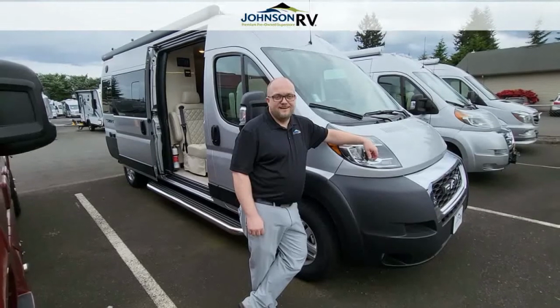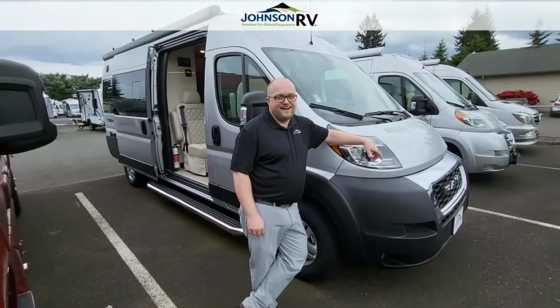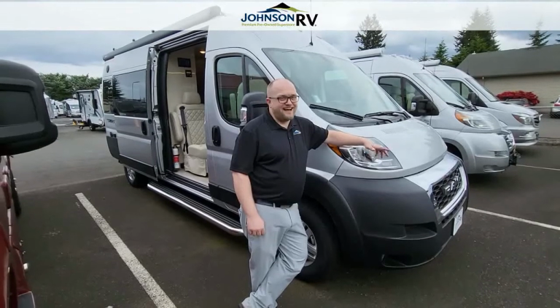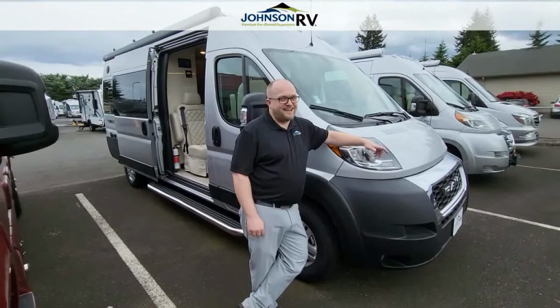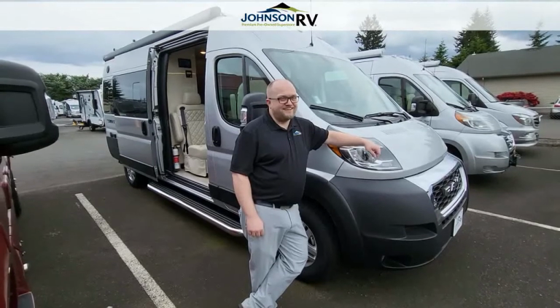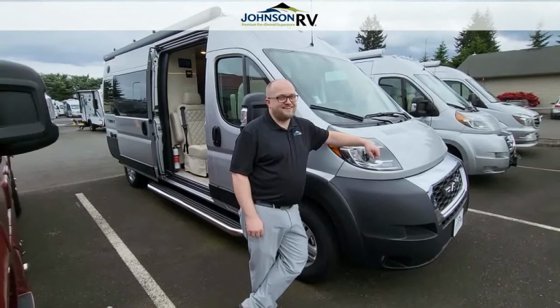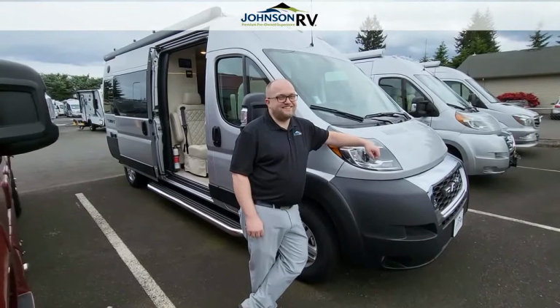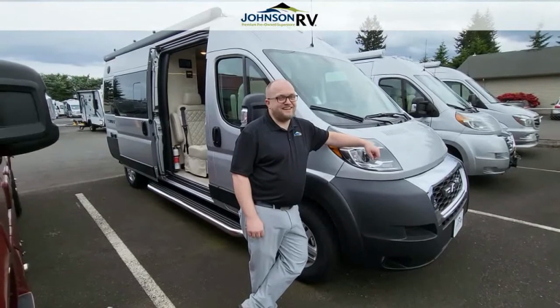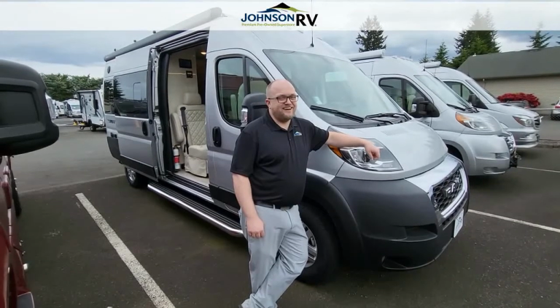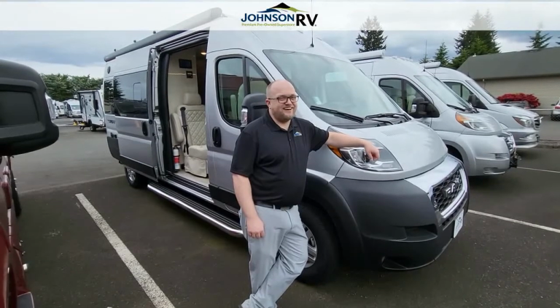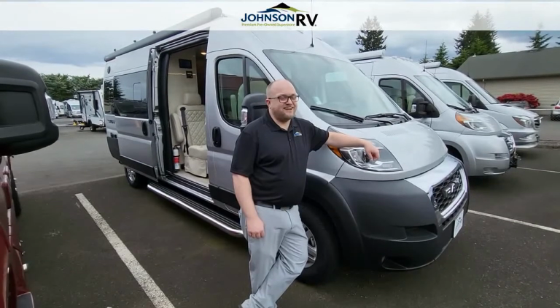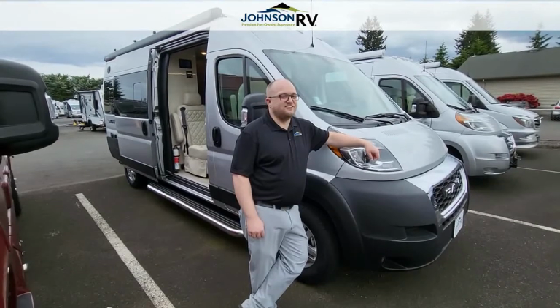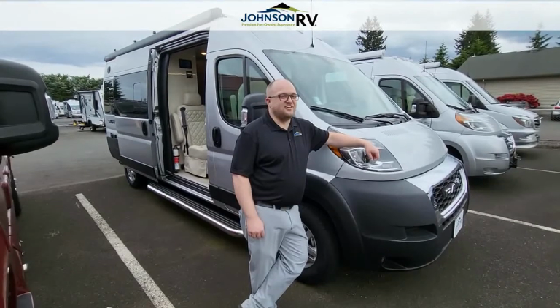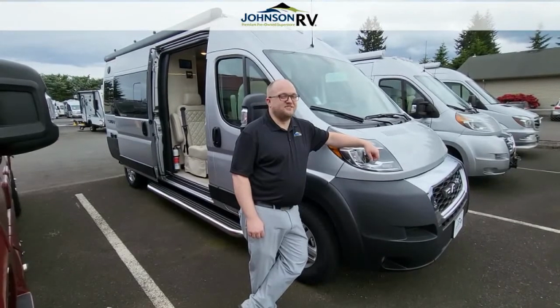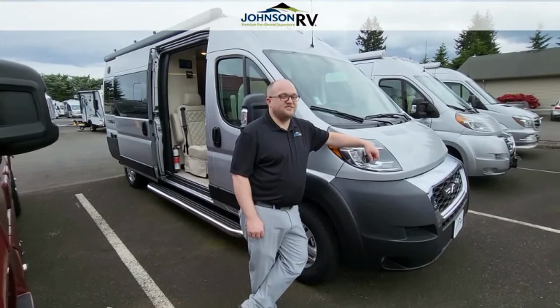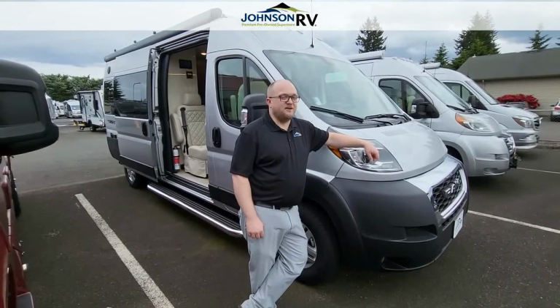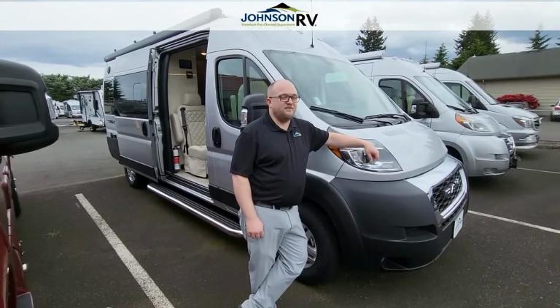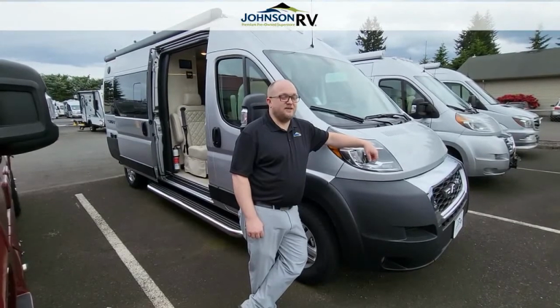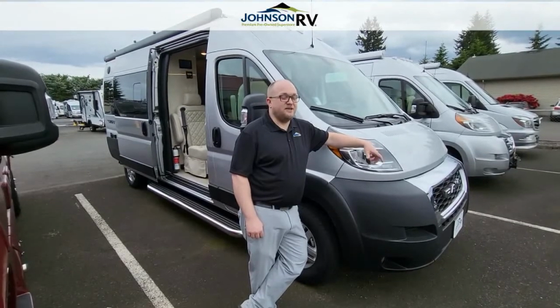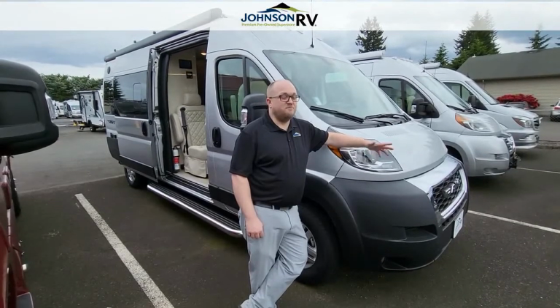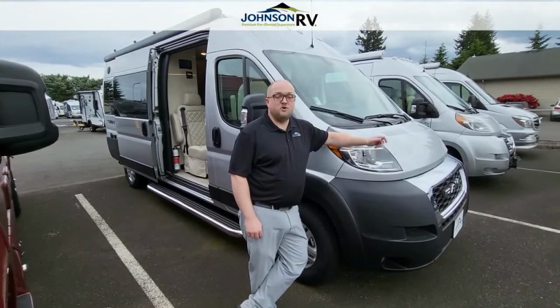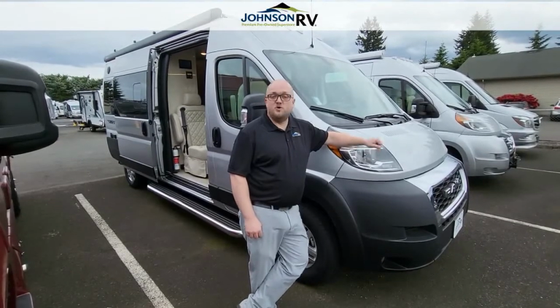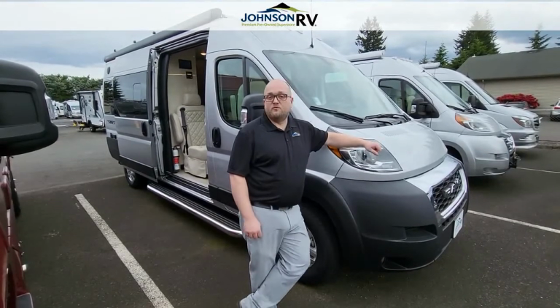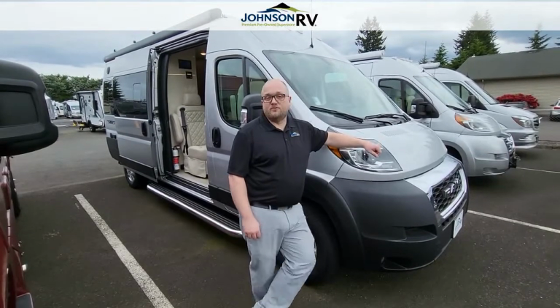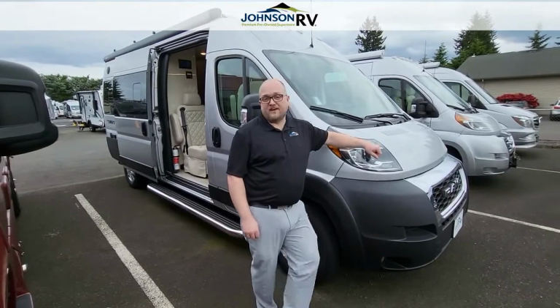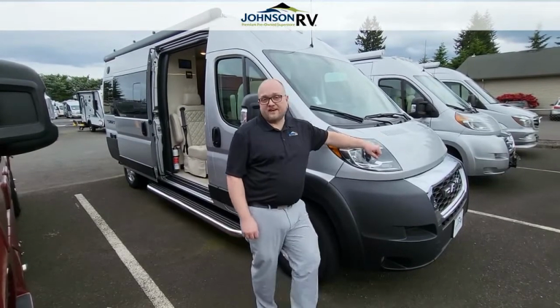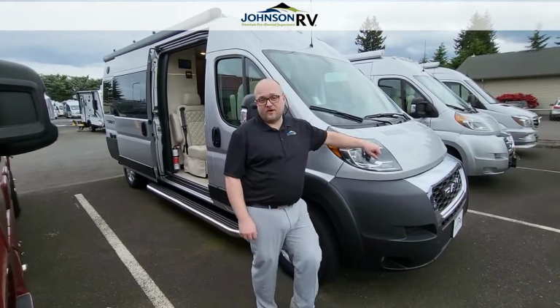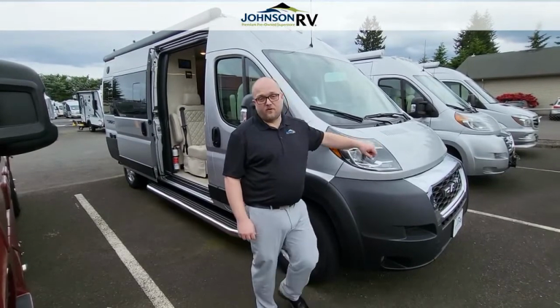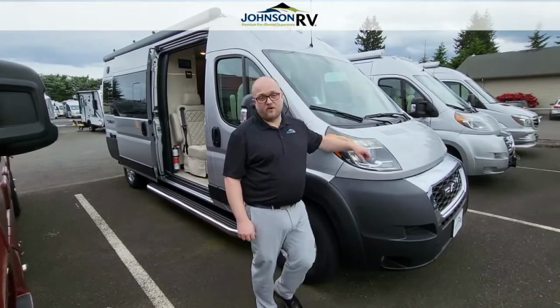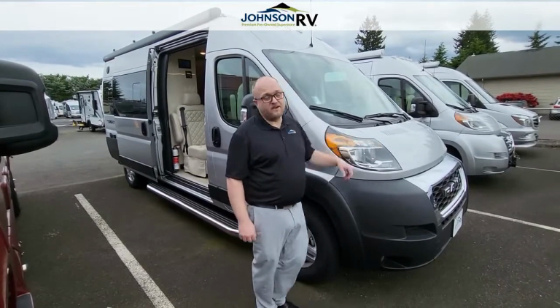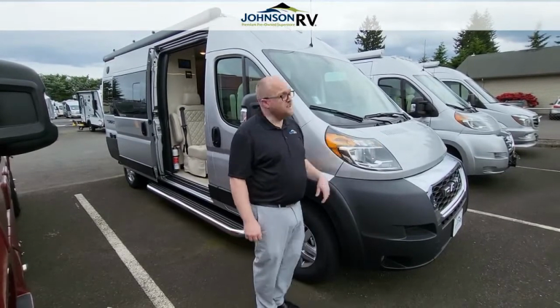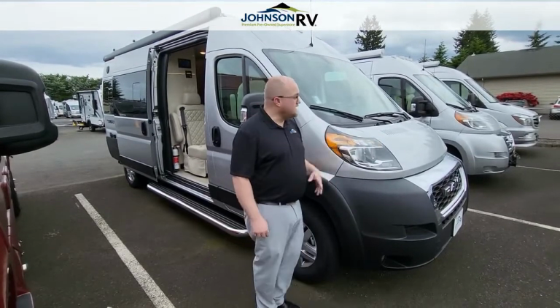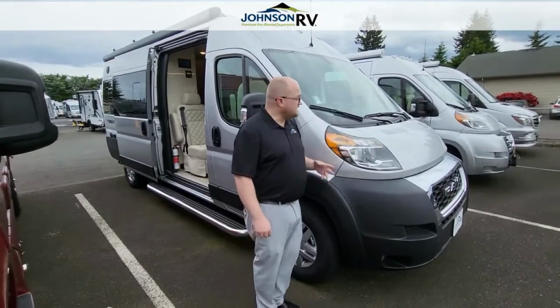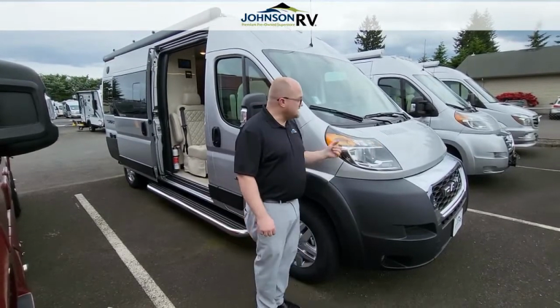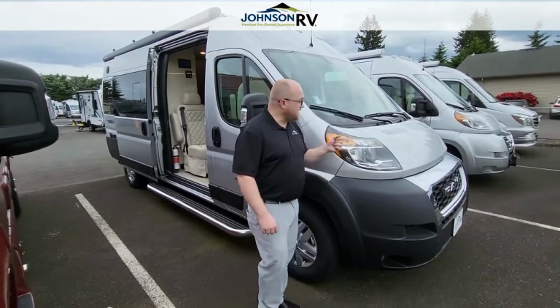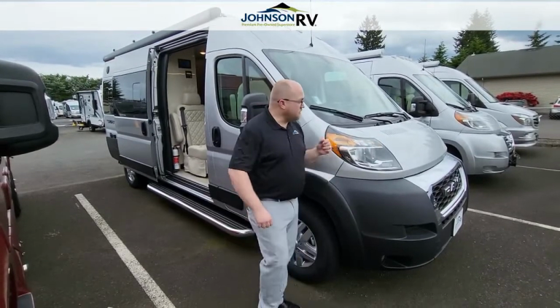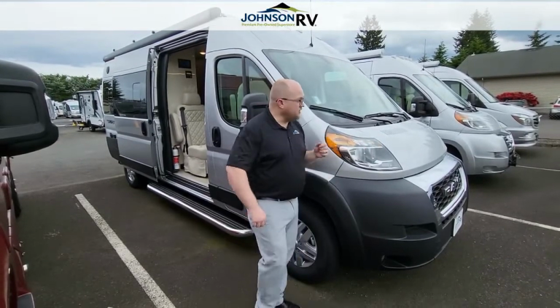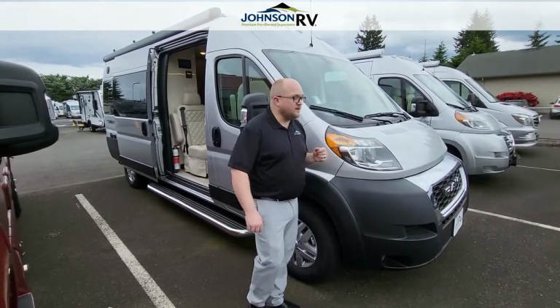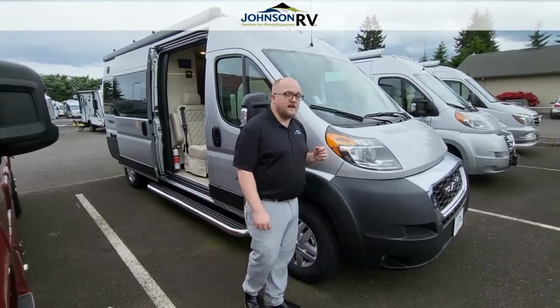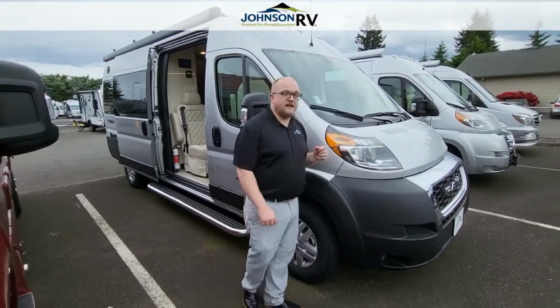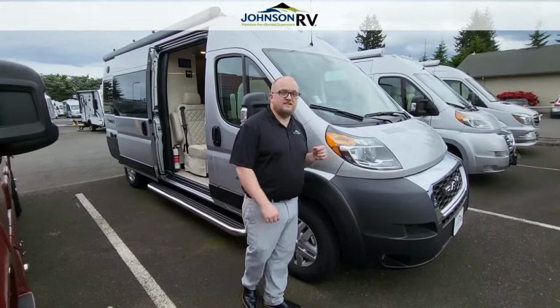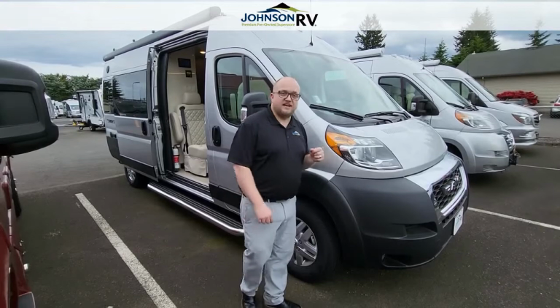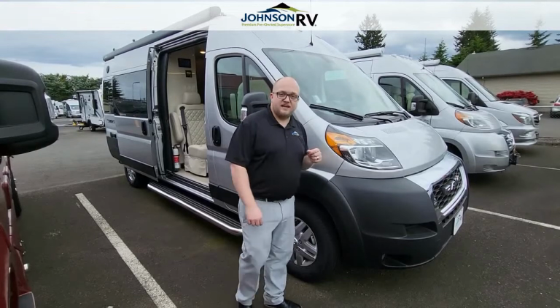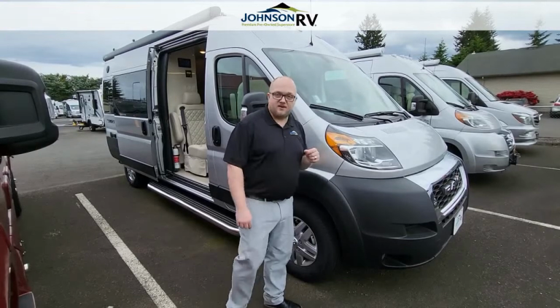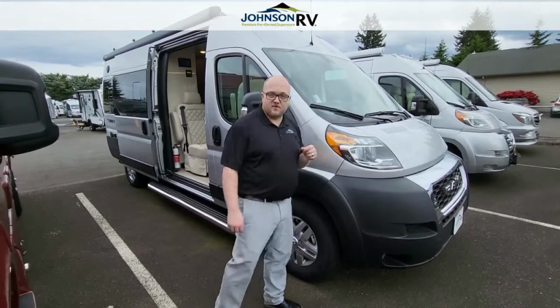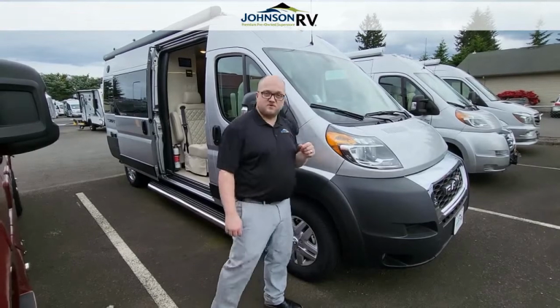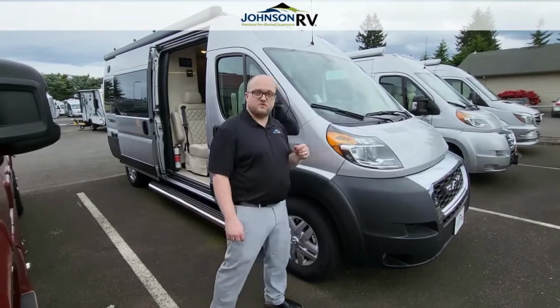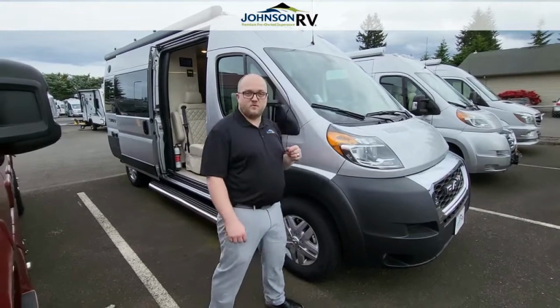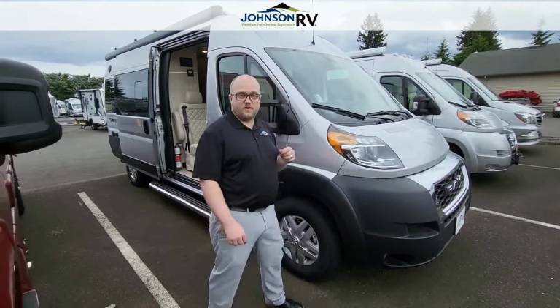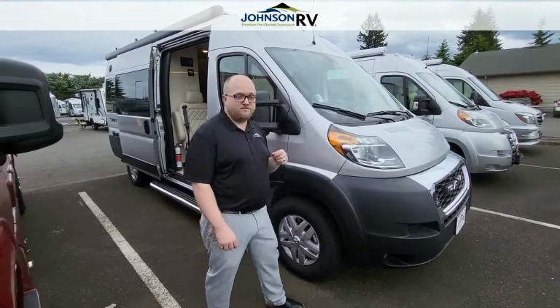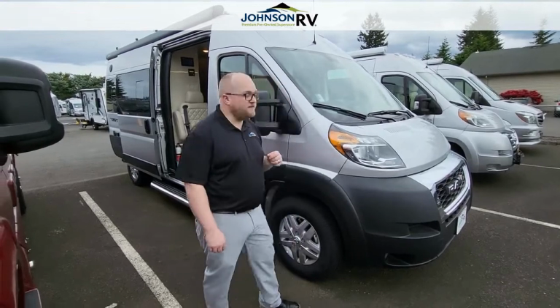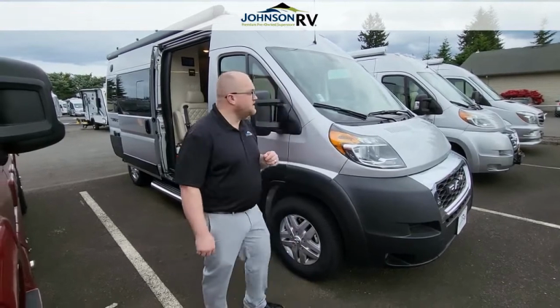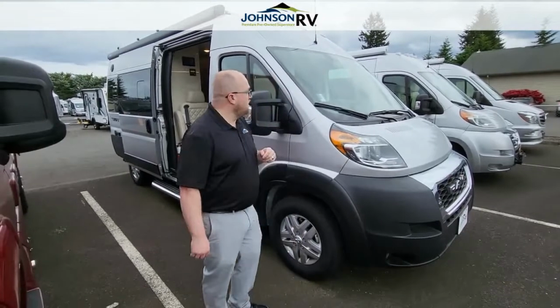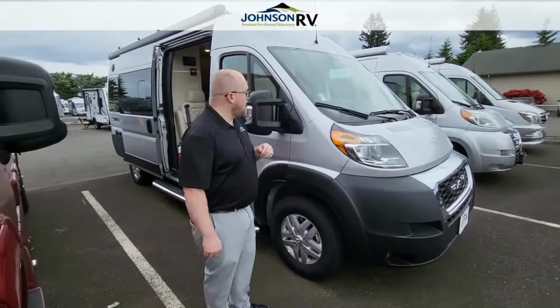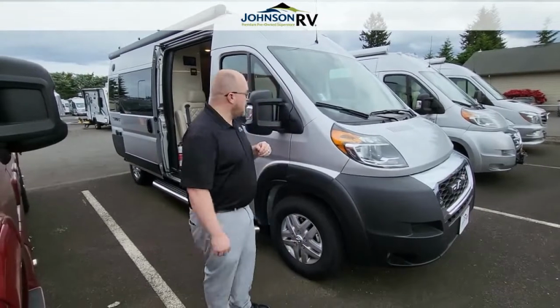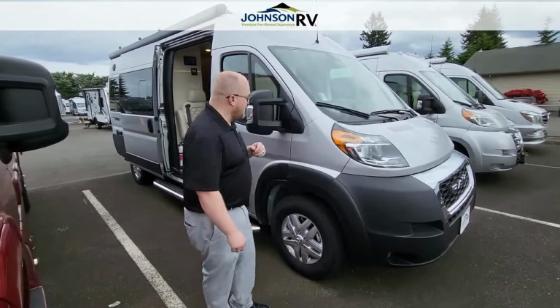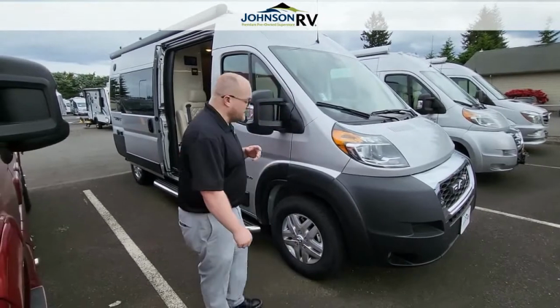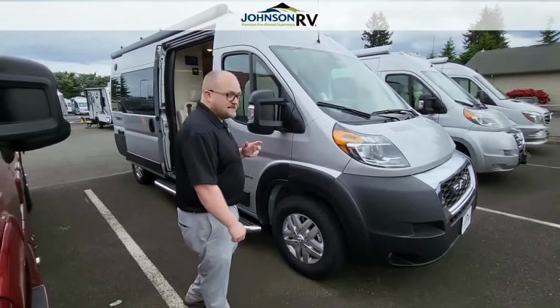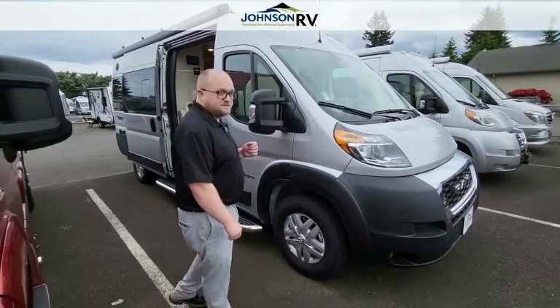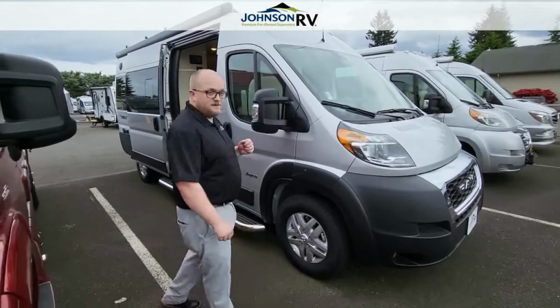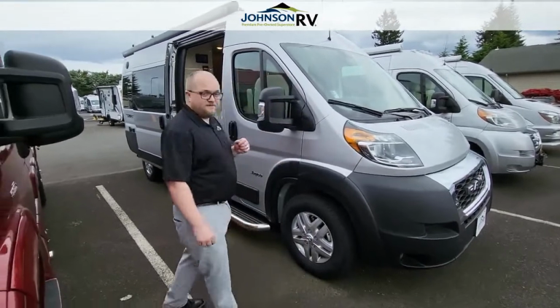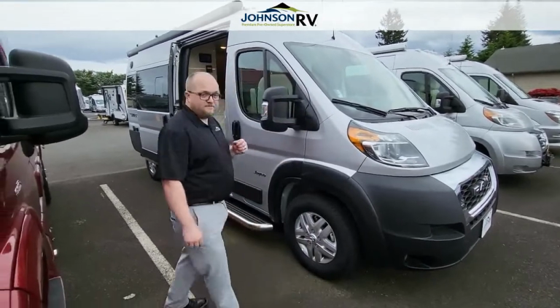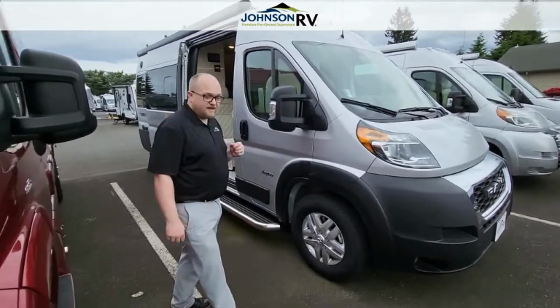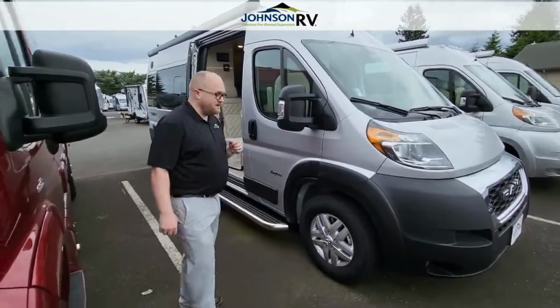Hi, Dusty here at Johnson RV in beautiful Sandy, Oregon. Today we're looking at a Jayco Swift Class B van.